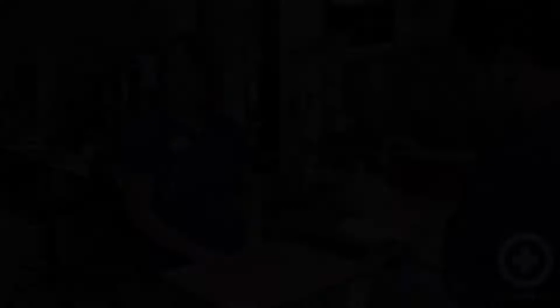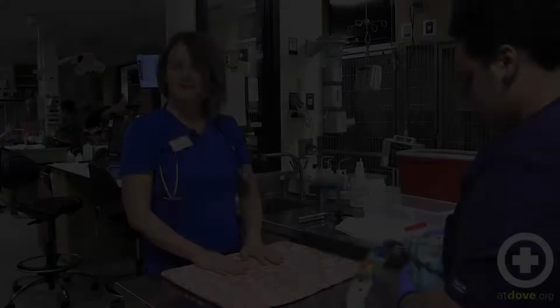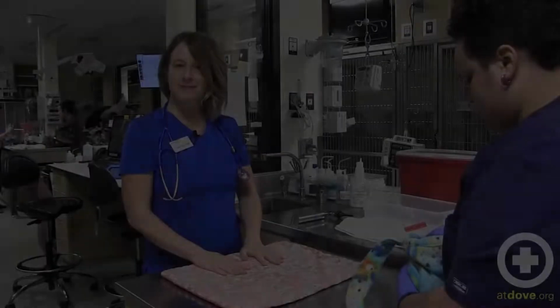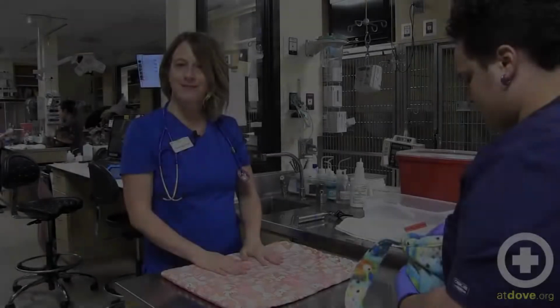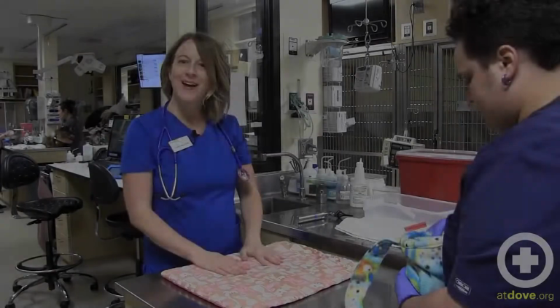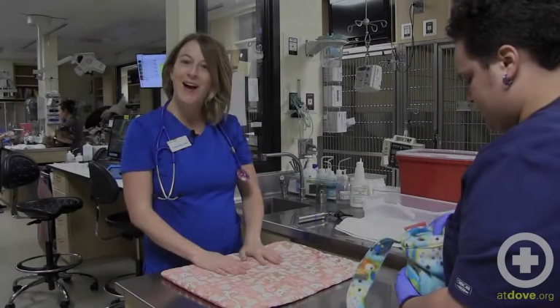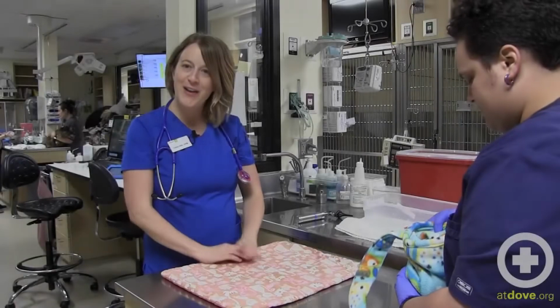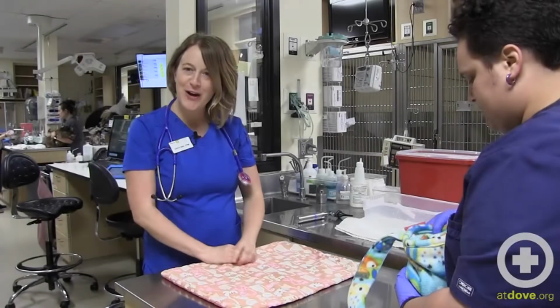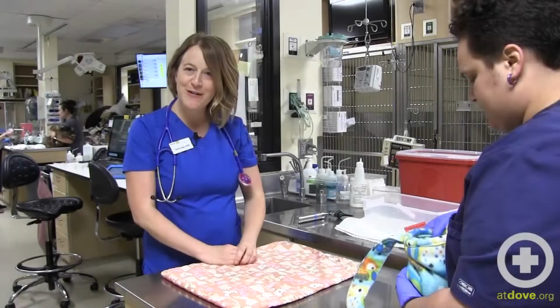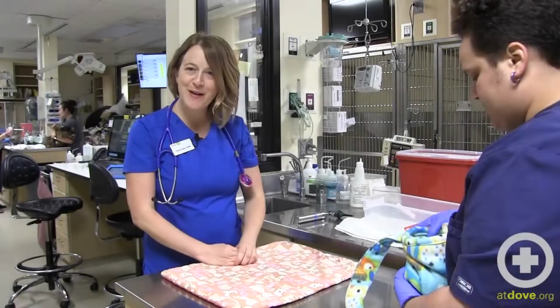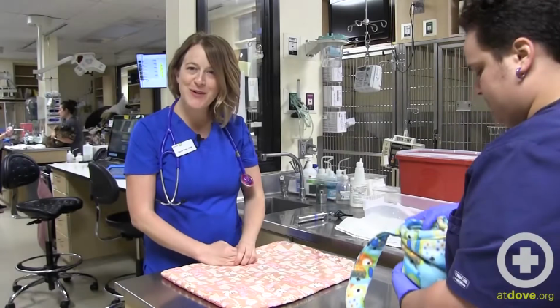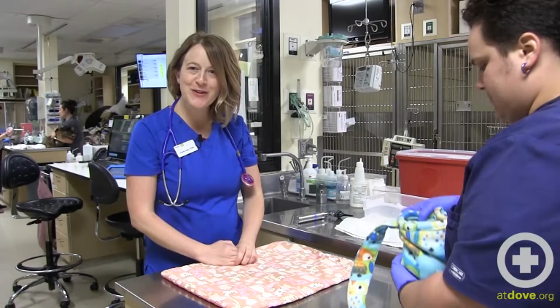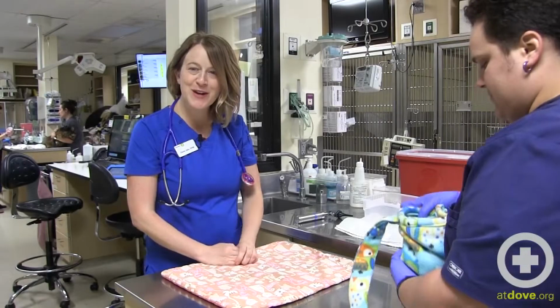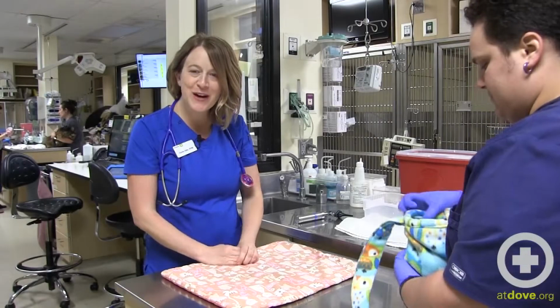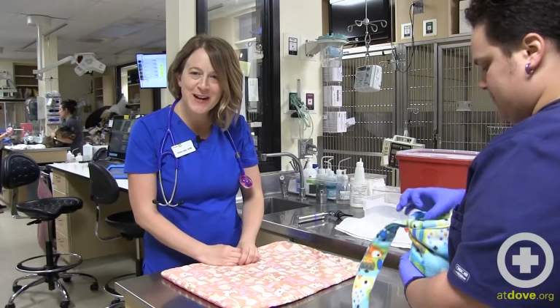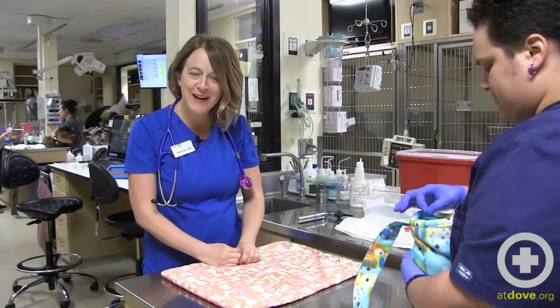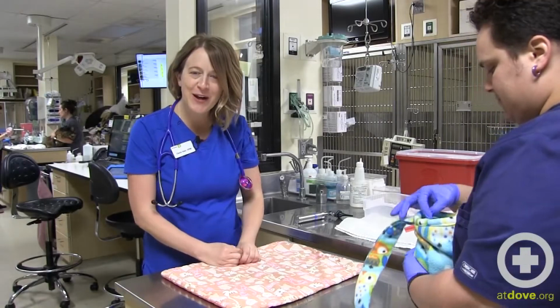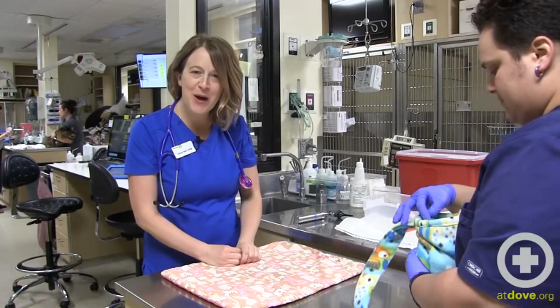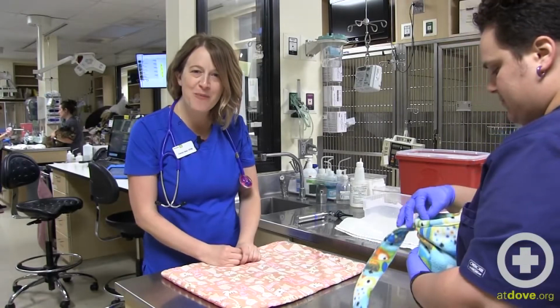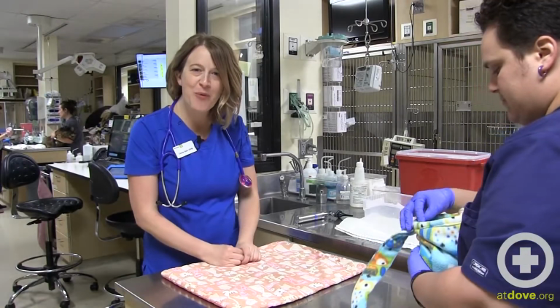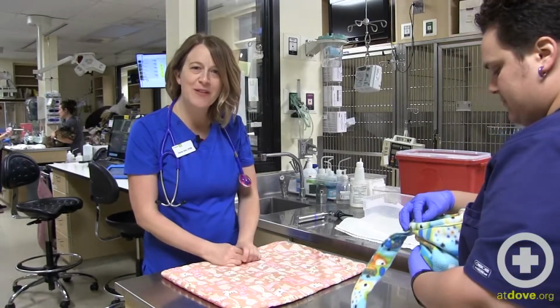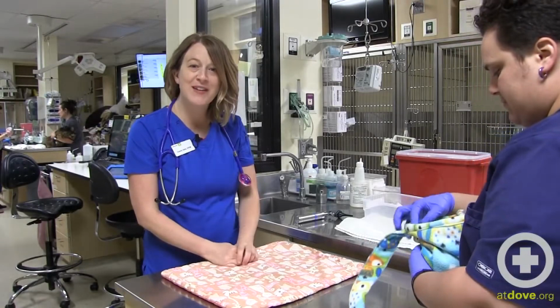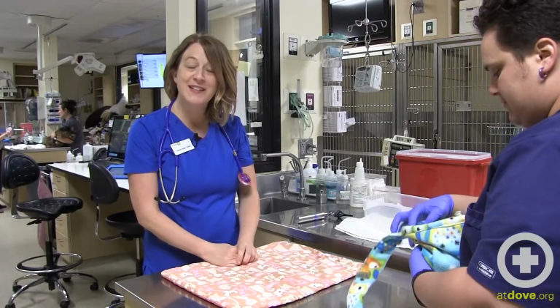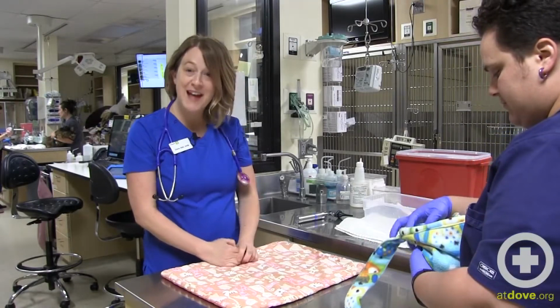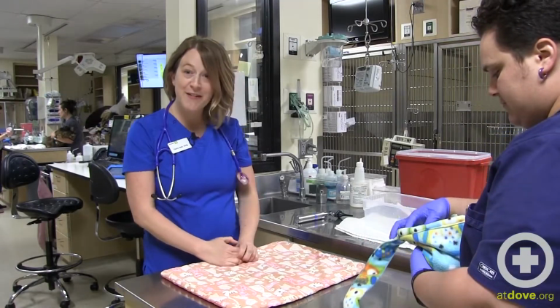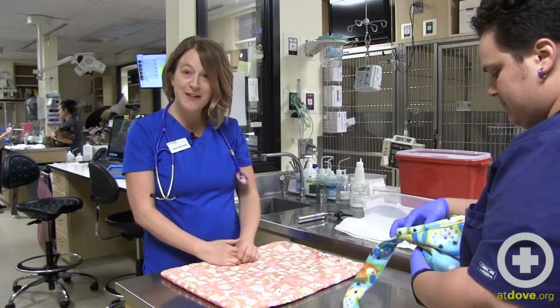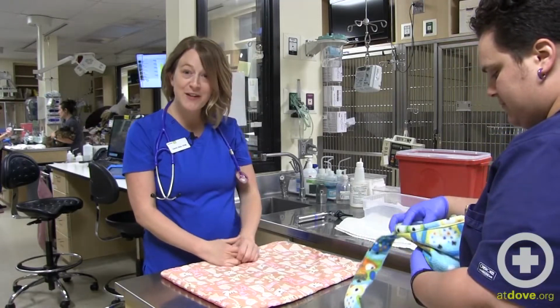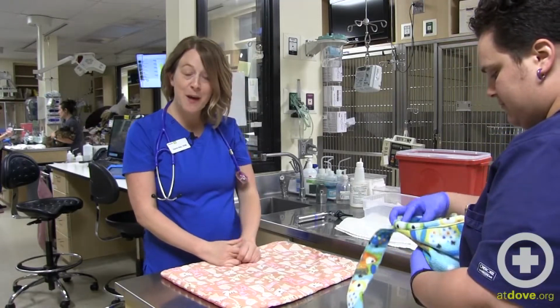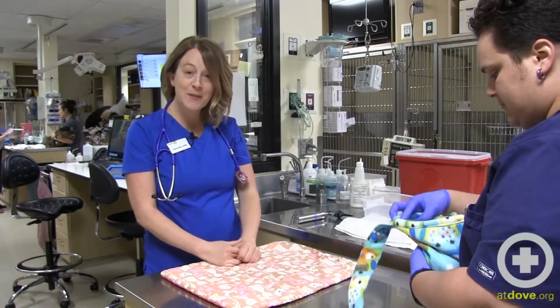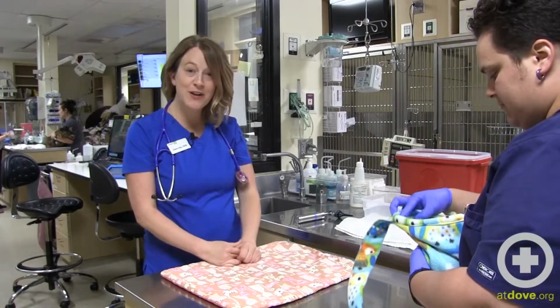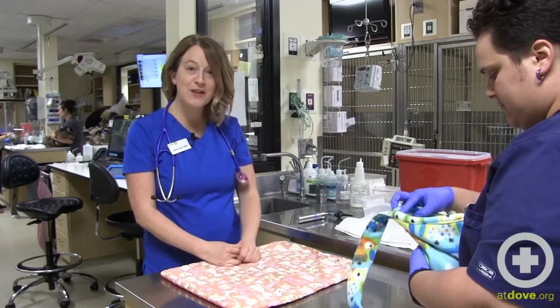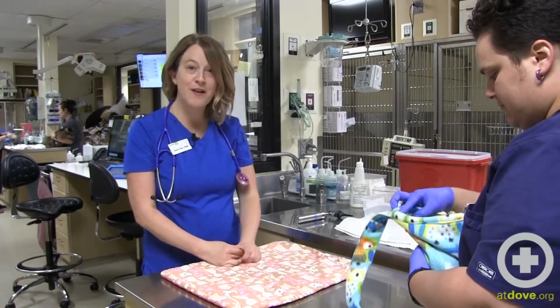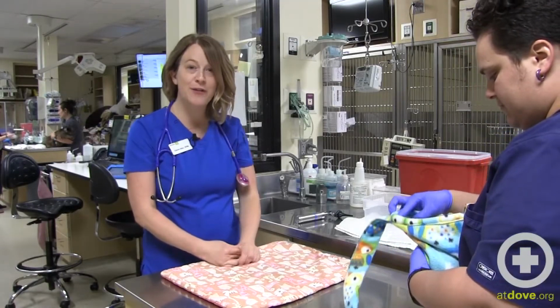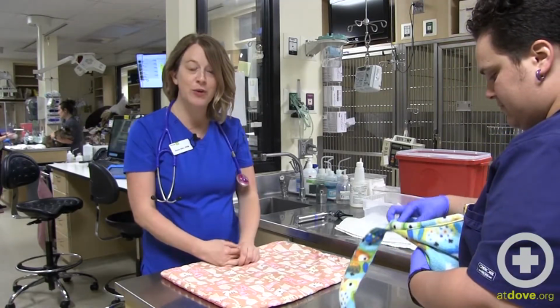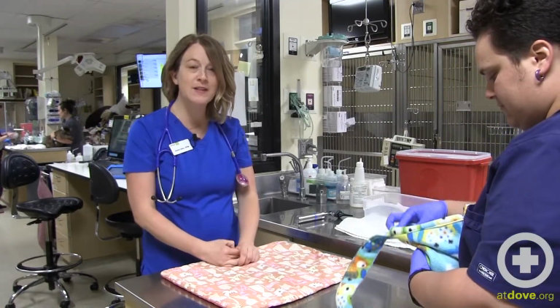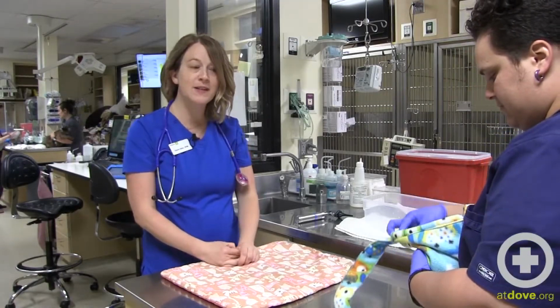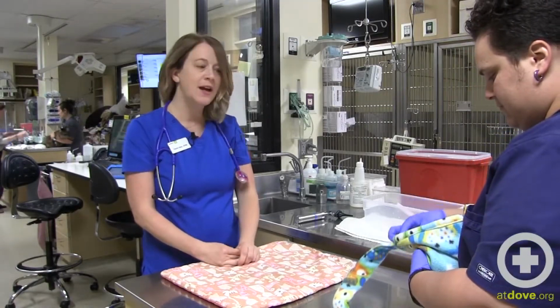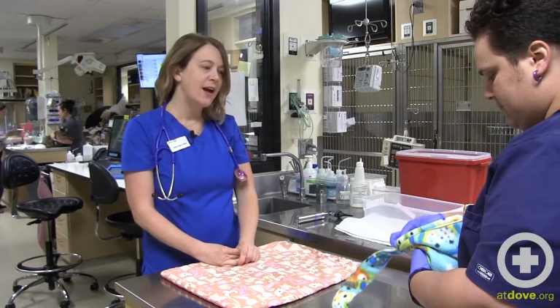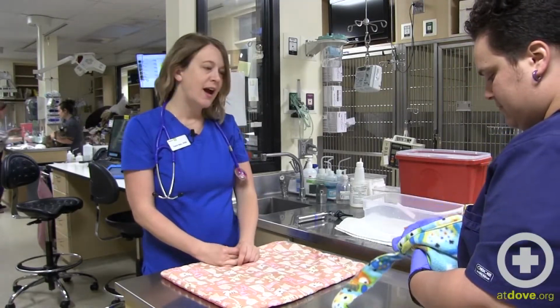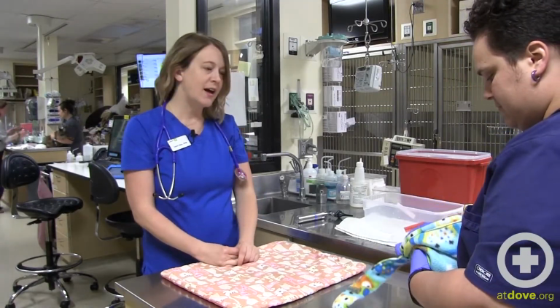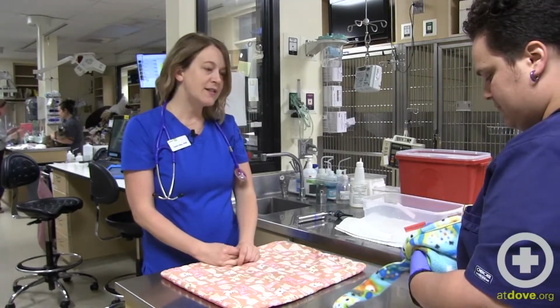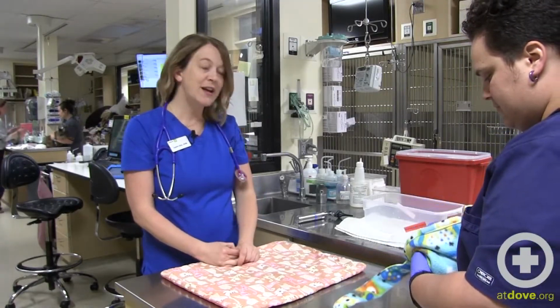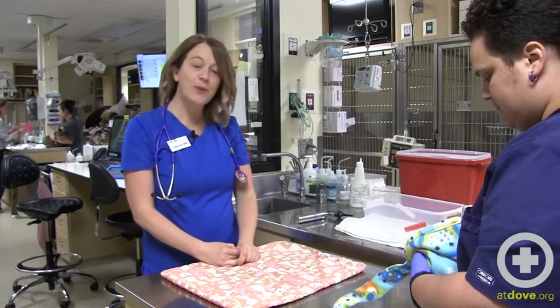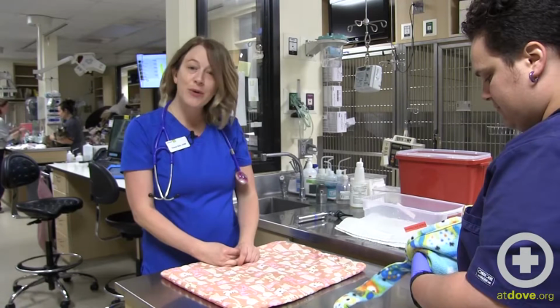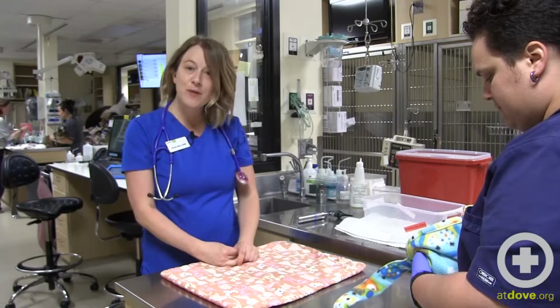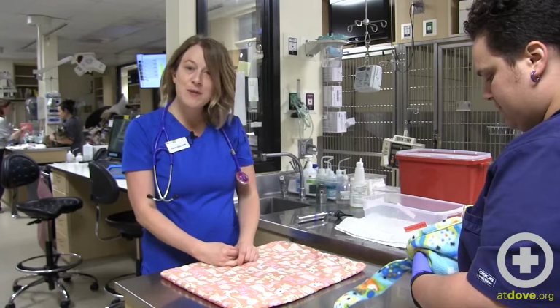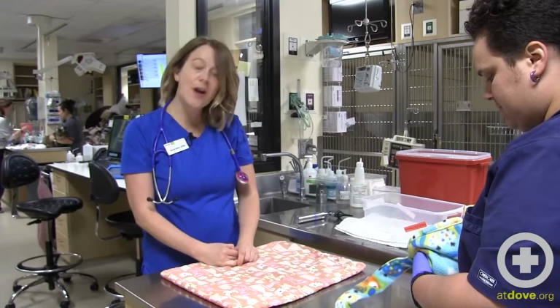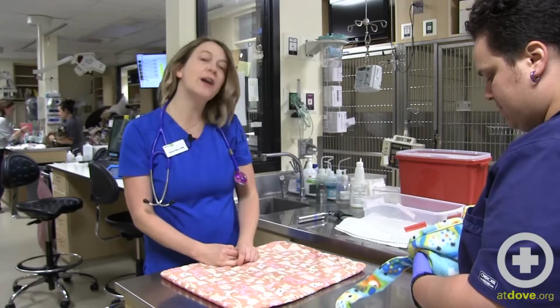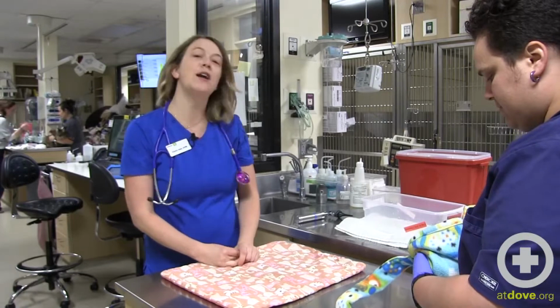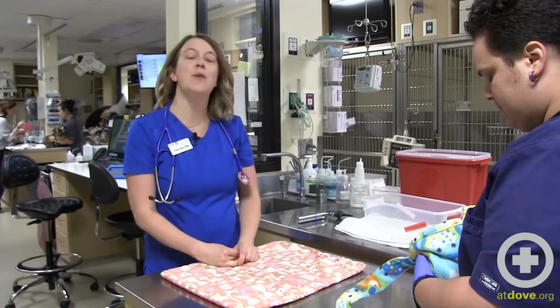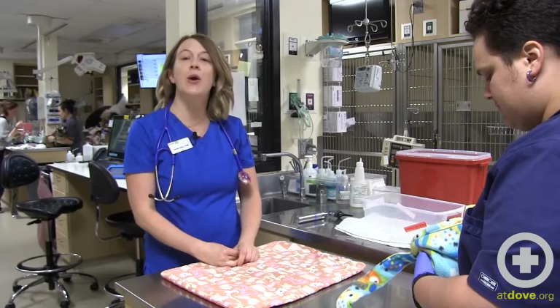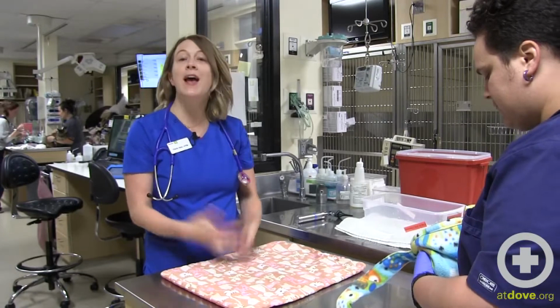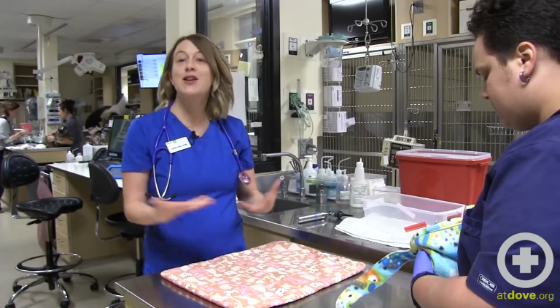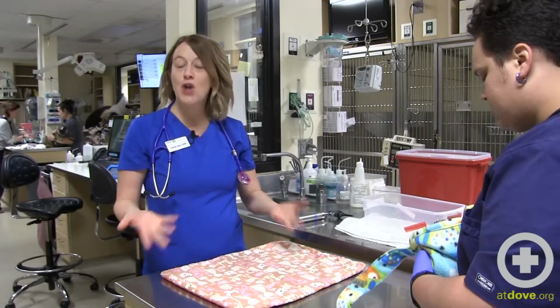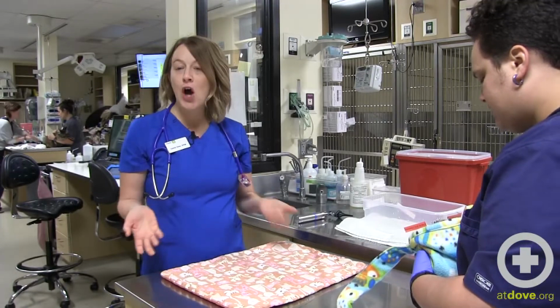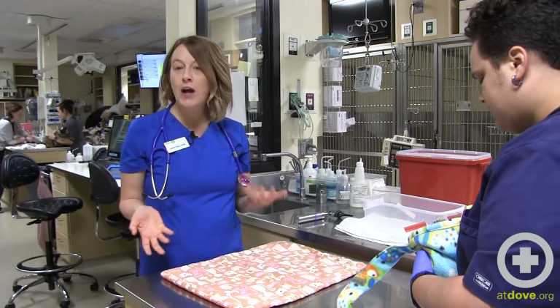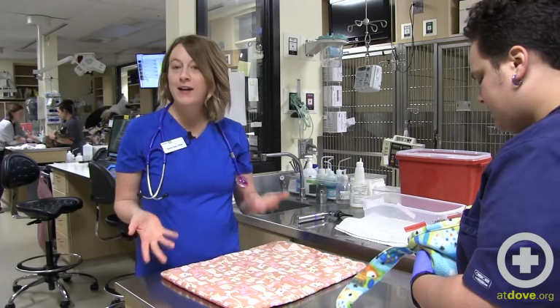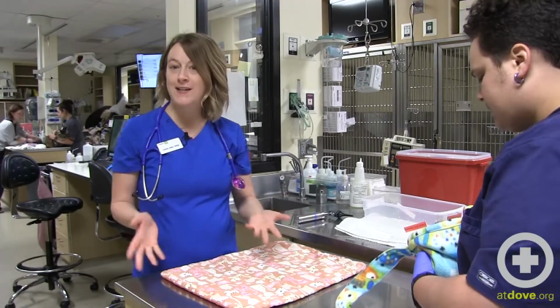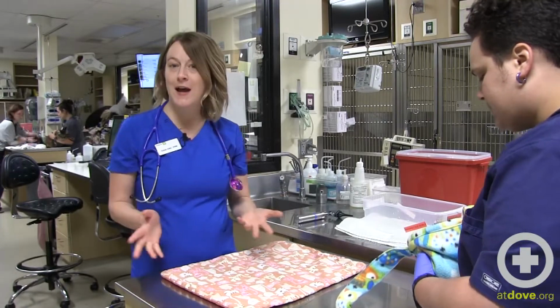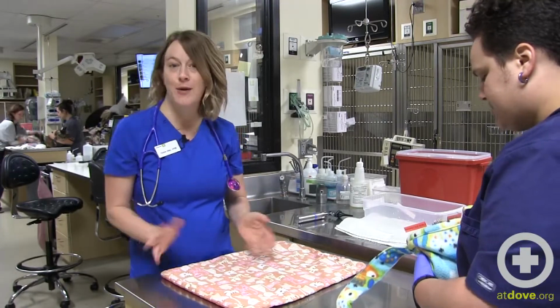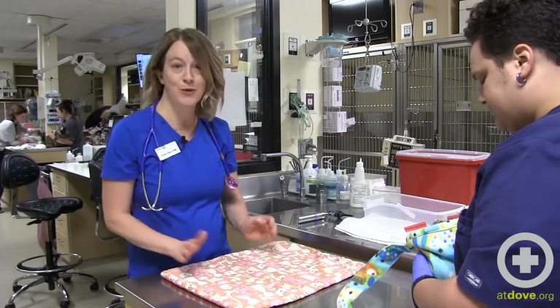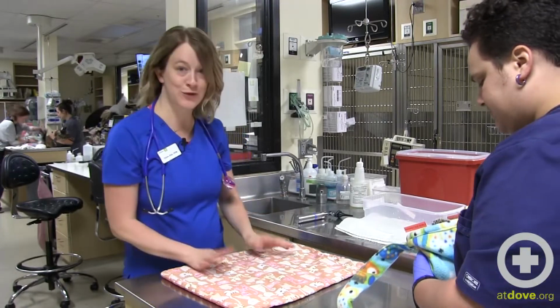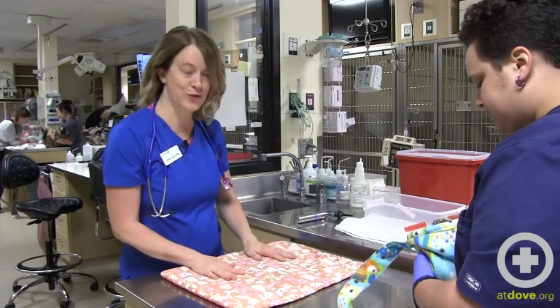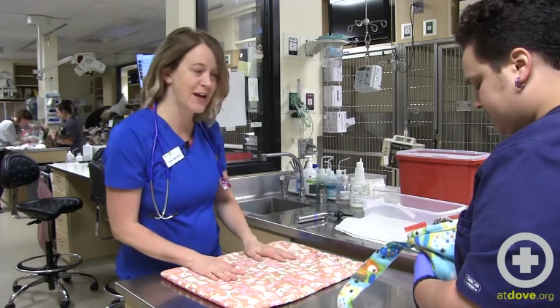Hi there, I'm Dr. Carrie Daly. I'm one of the staff DVMs here at Dove Lewis. Today we're going to be talking about hedgehog exam and restraint.